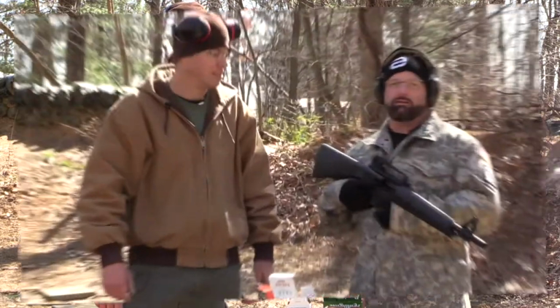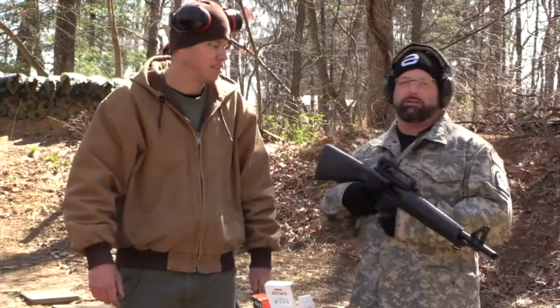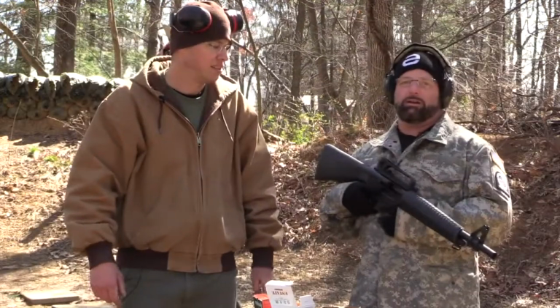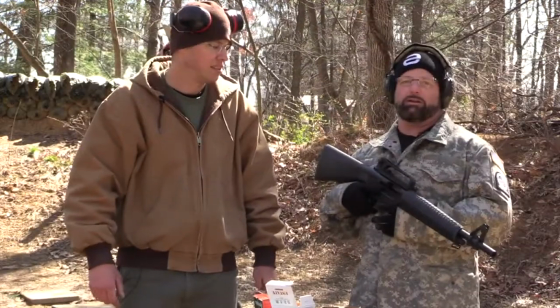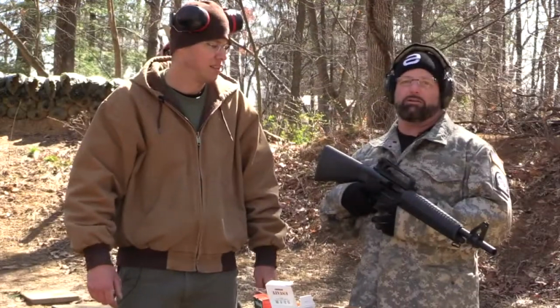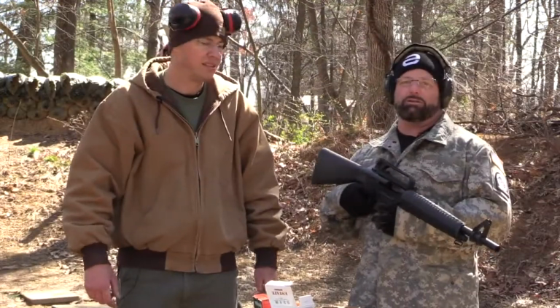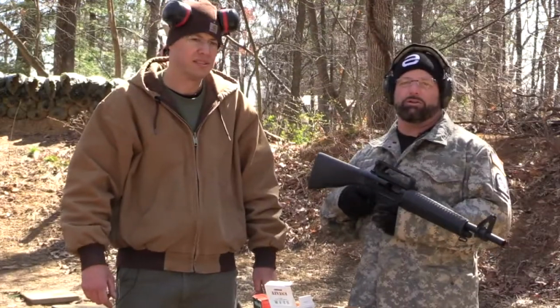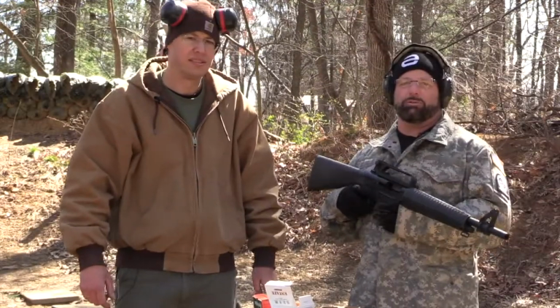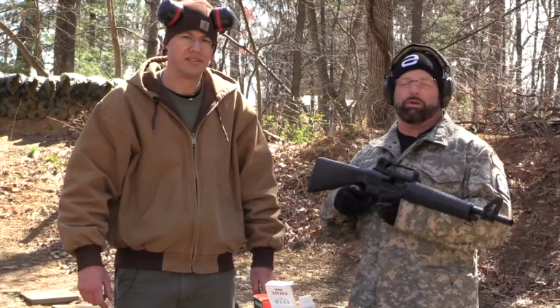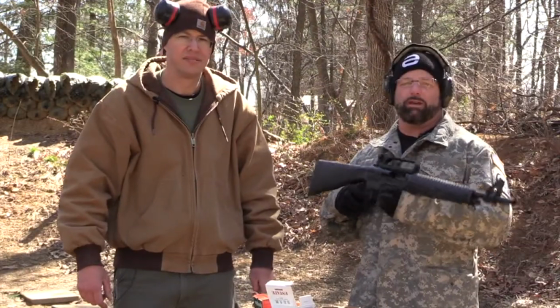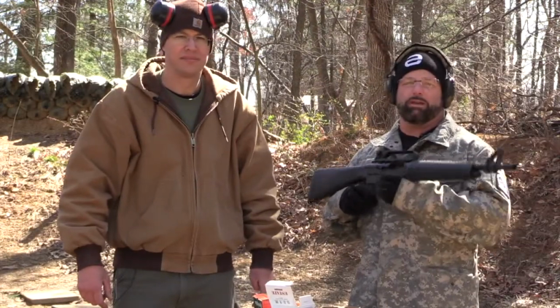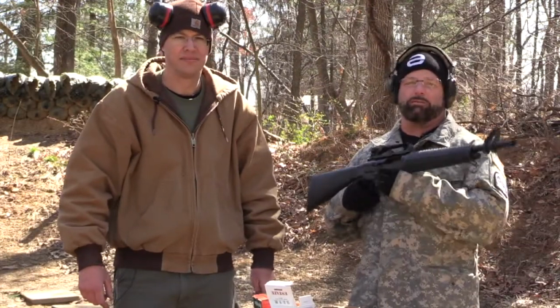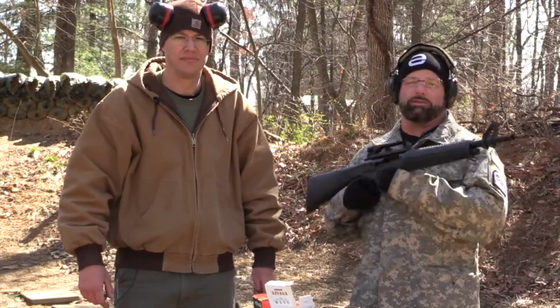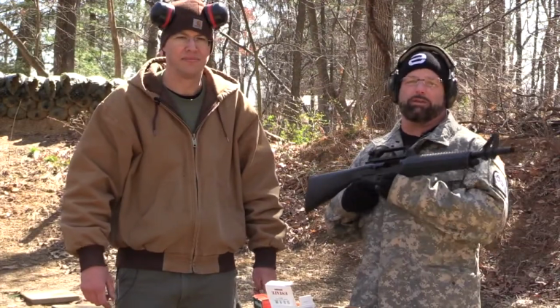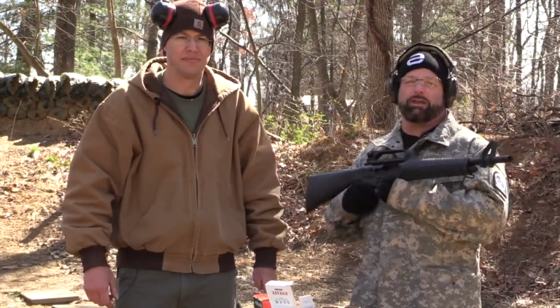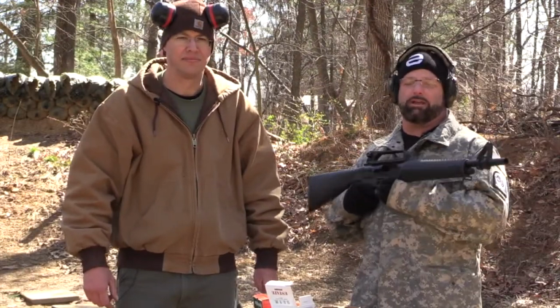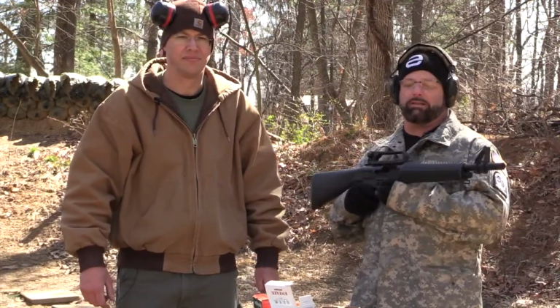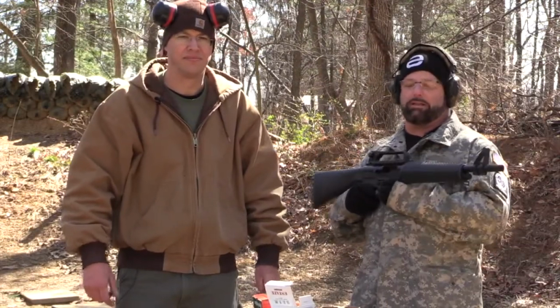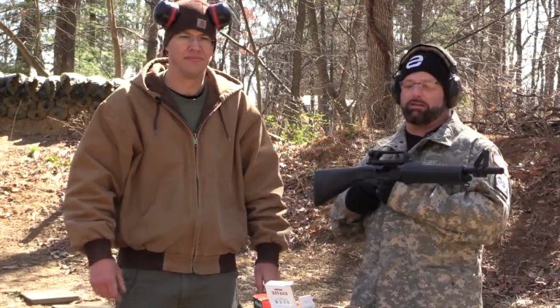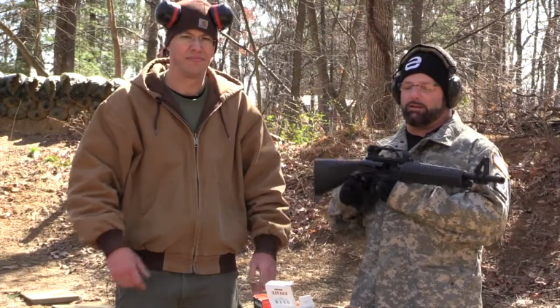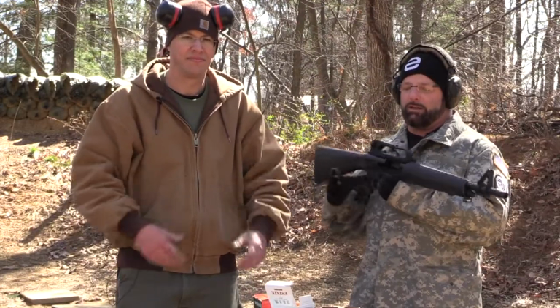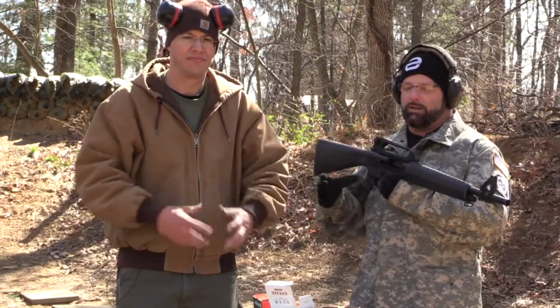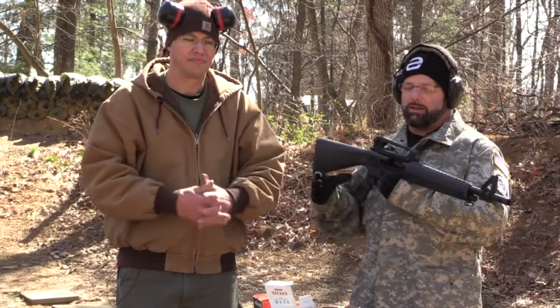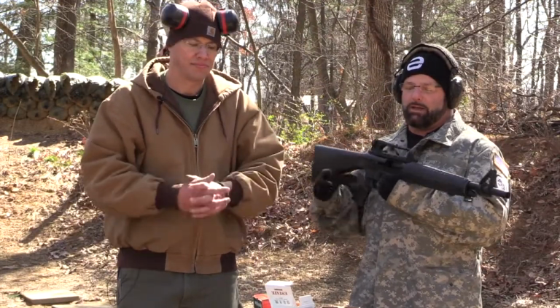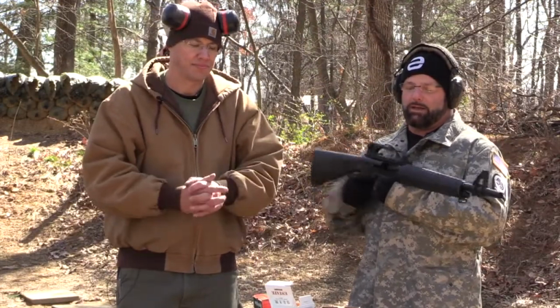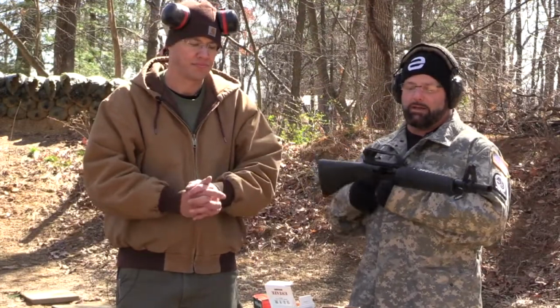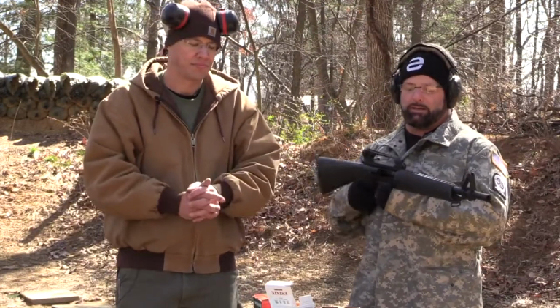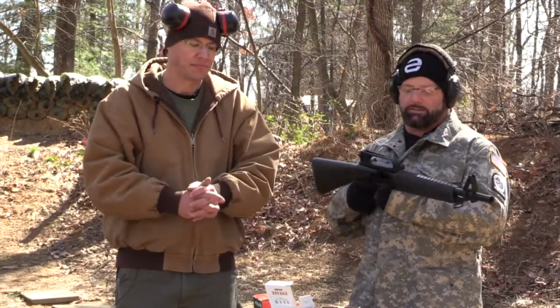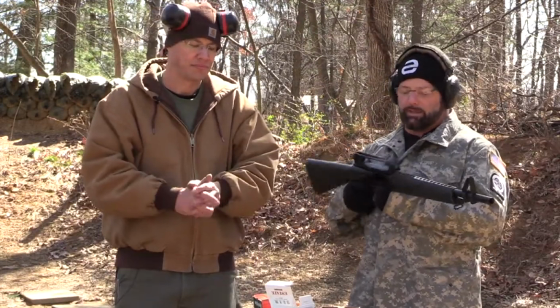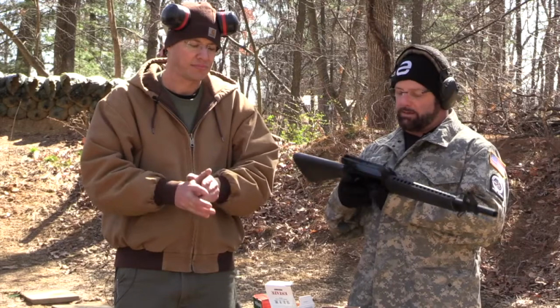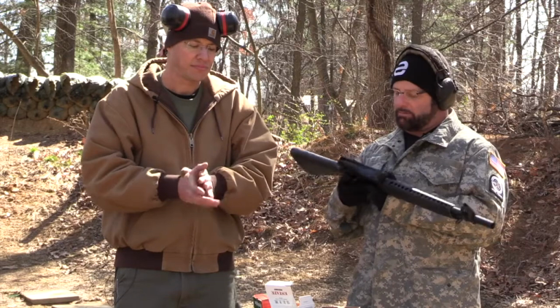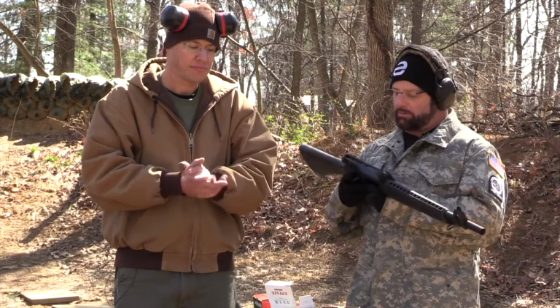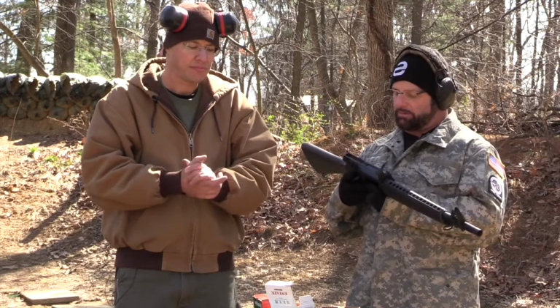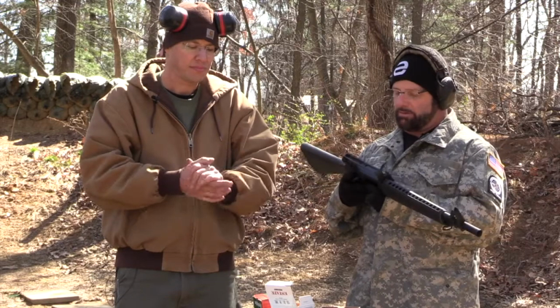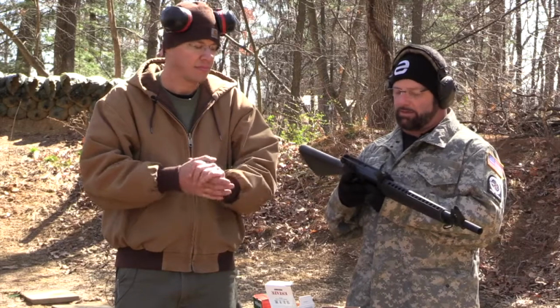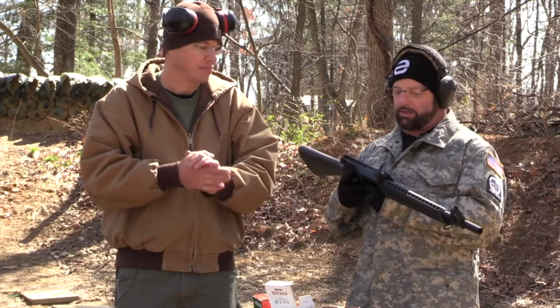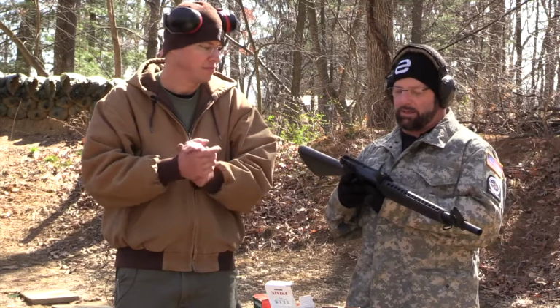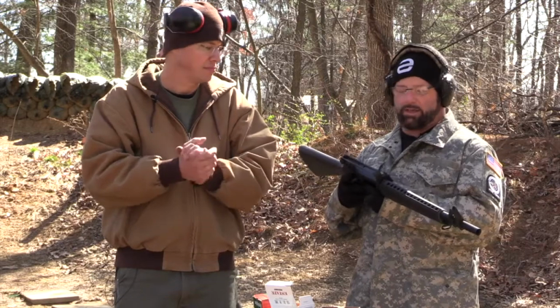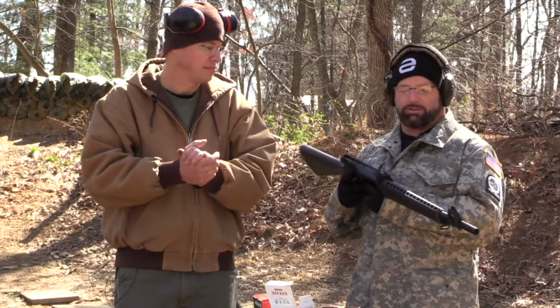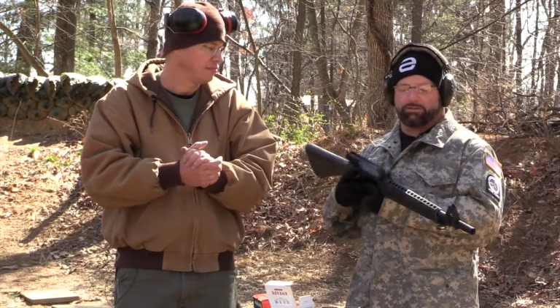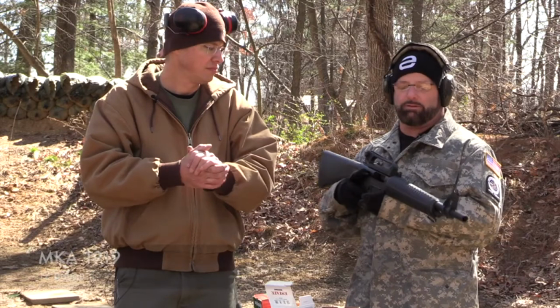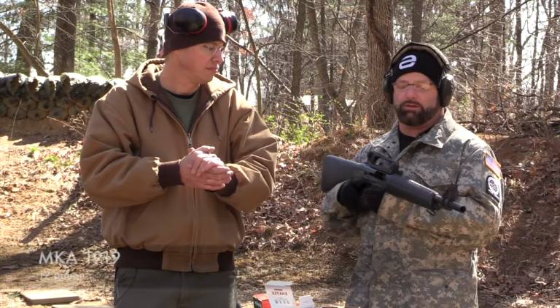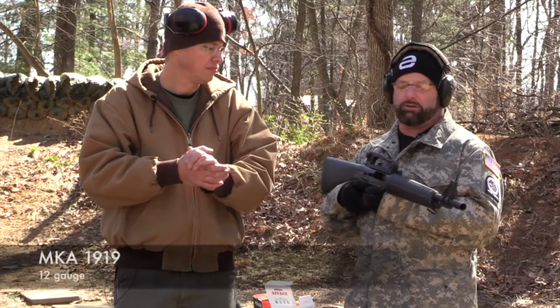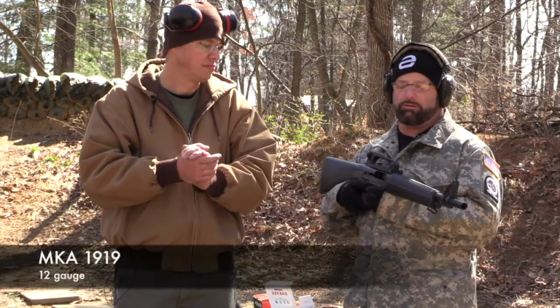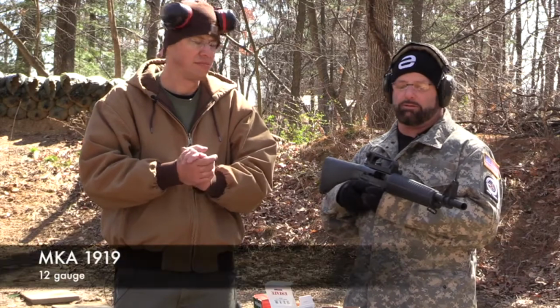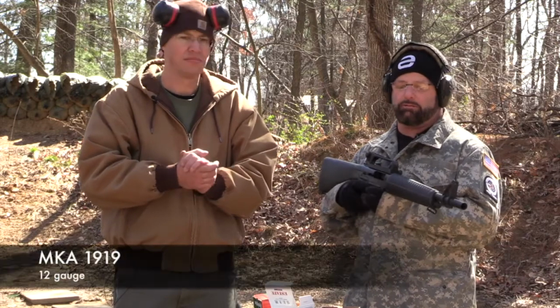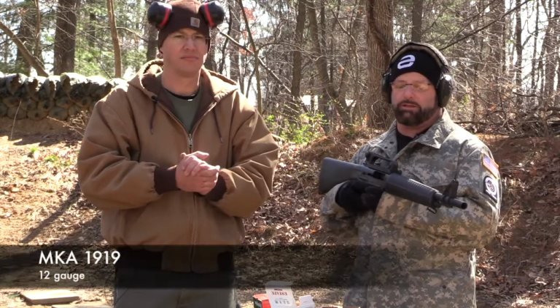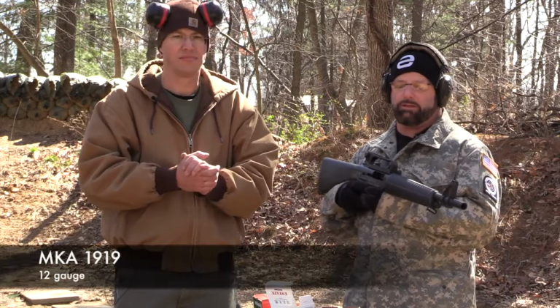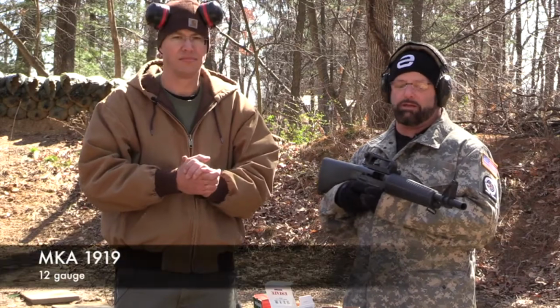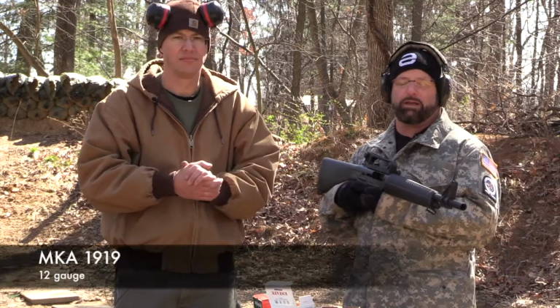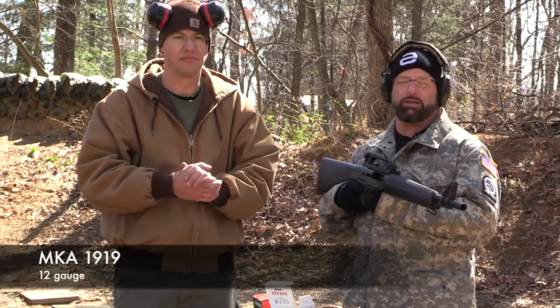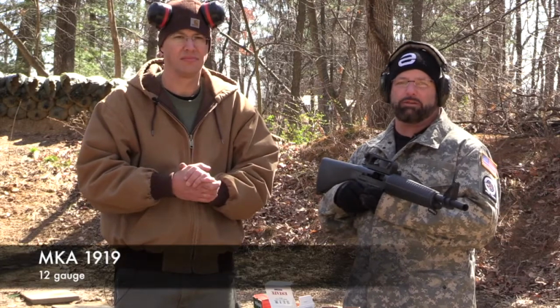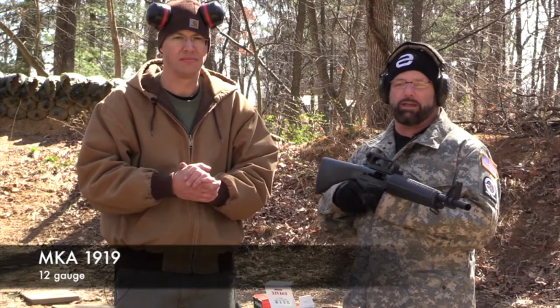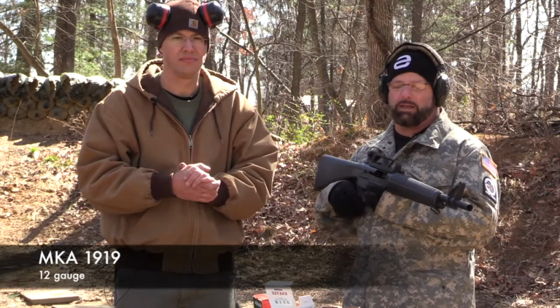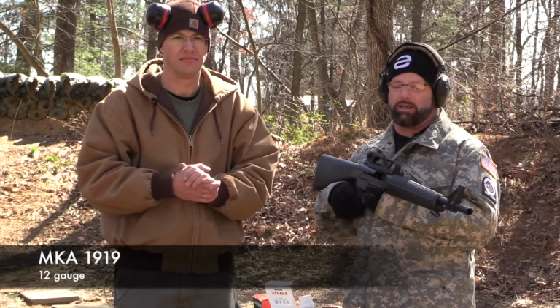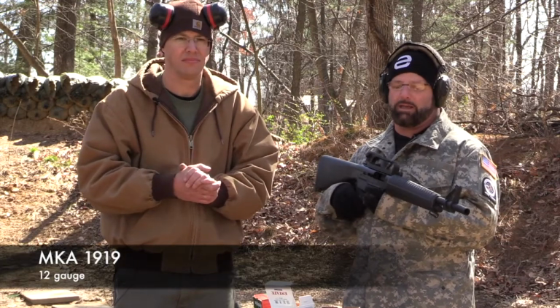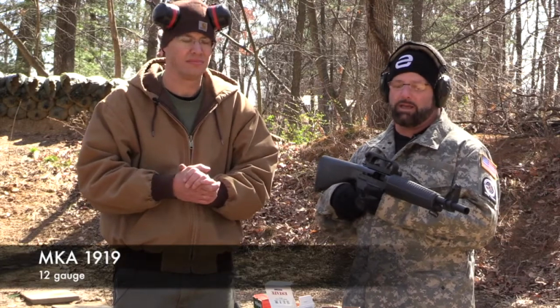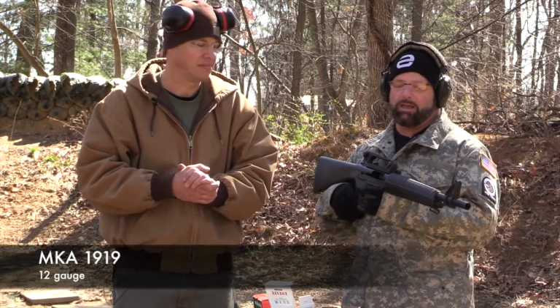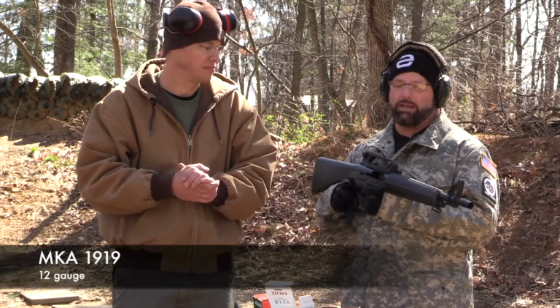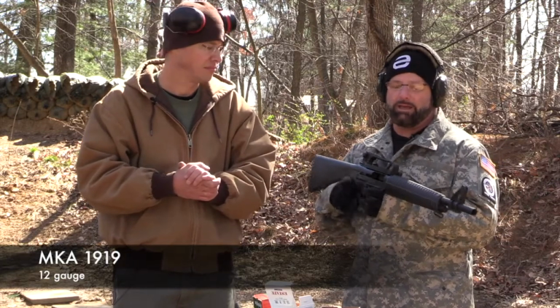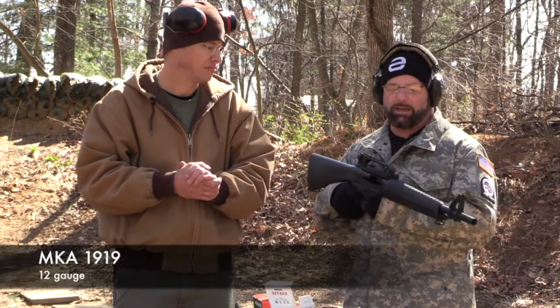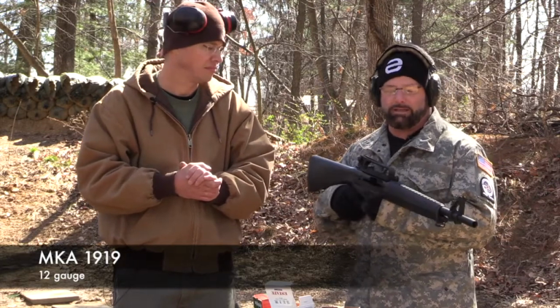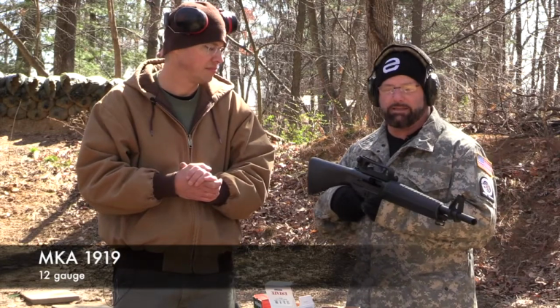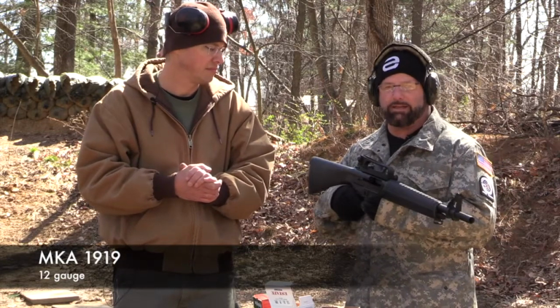Sean O'Brien here again with 2A Guys in Gear, and today we're going to talk and shoot a little of the MKA 1919.